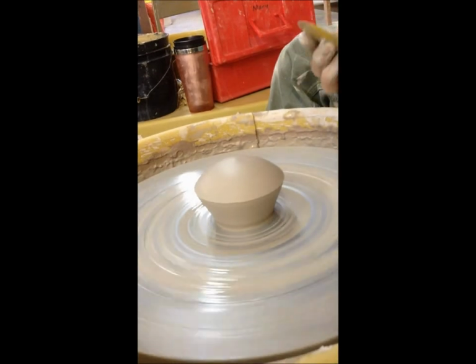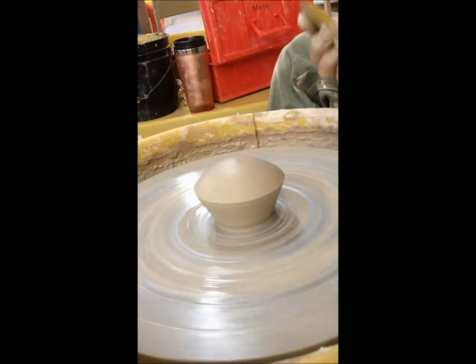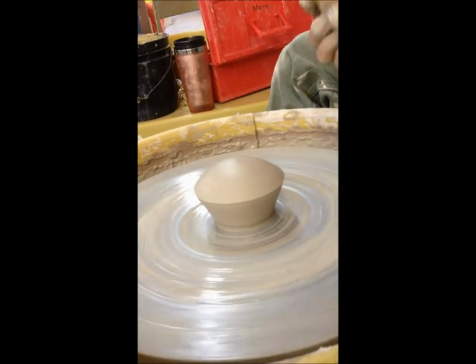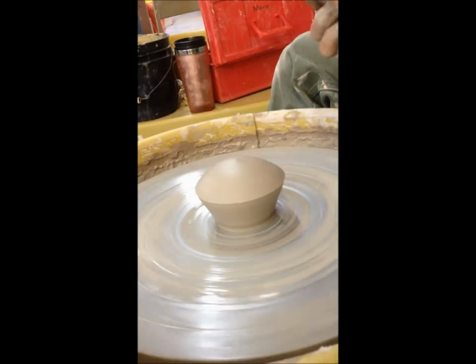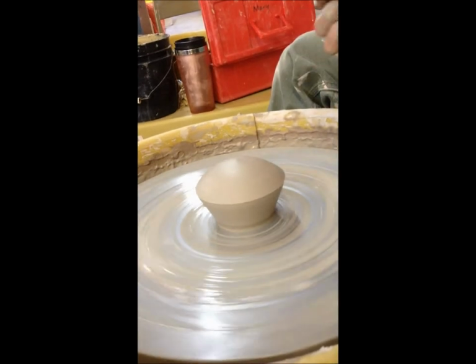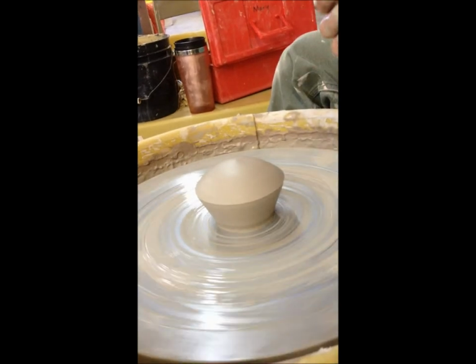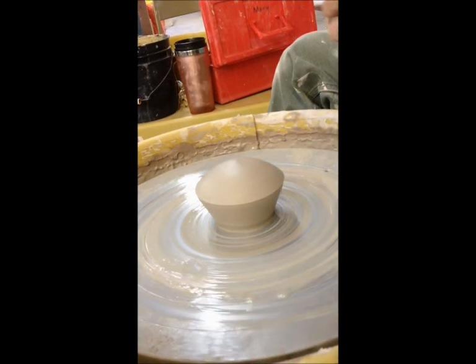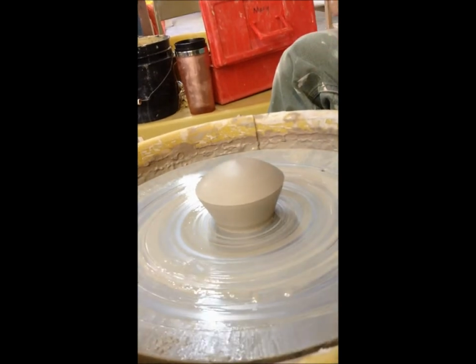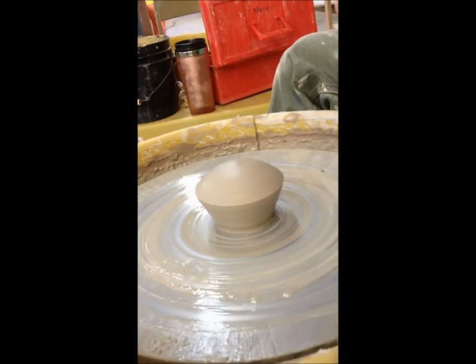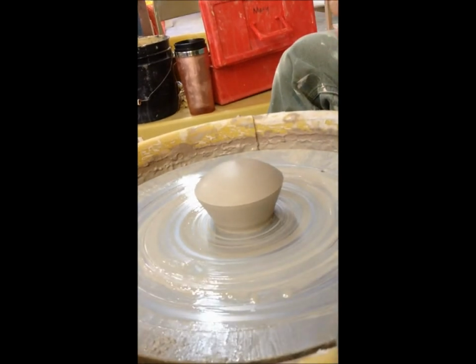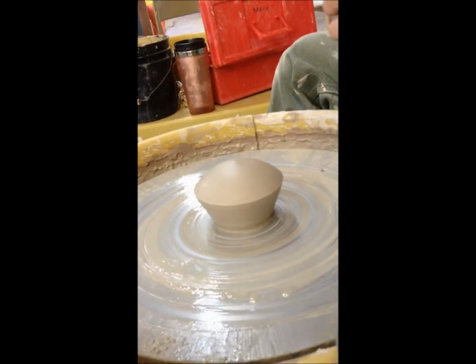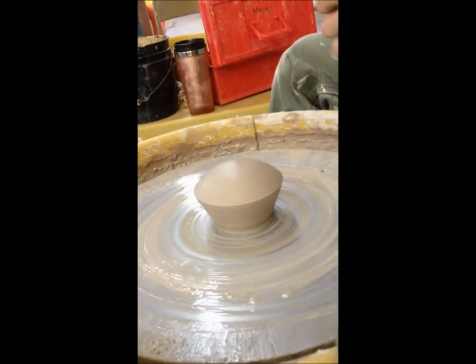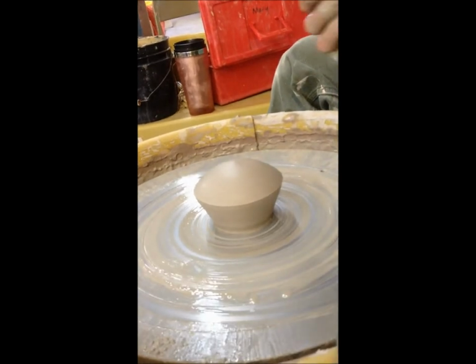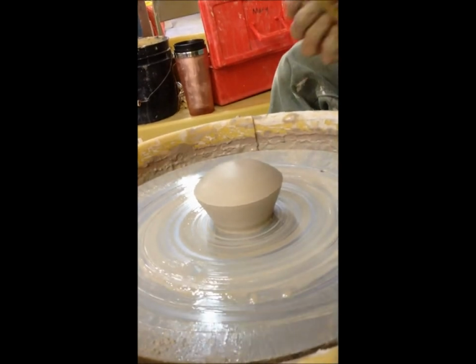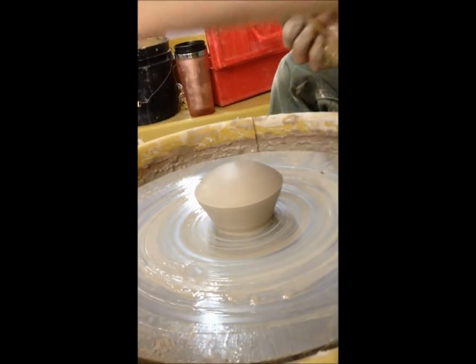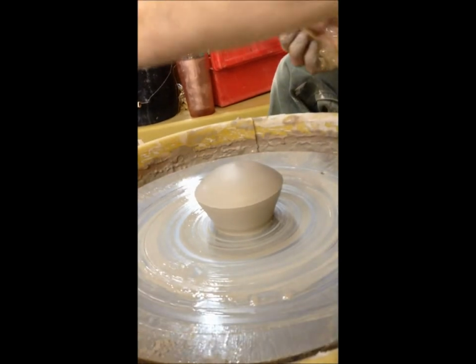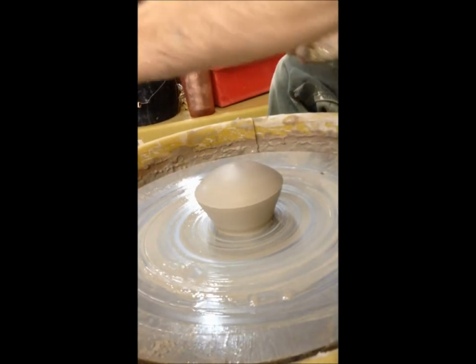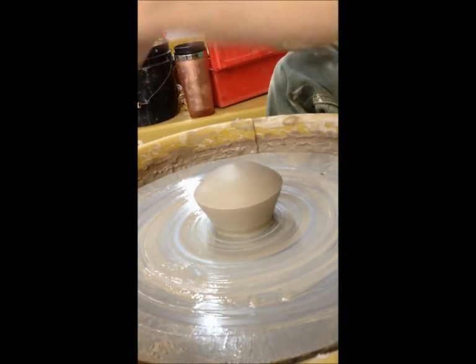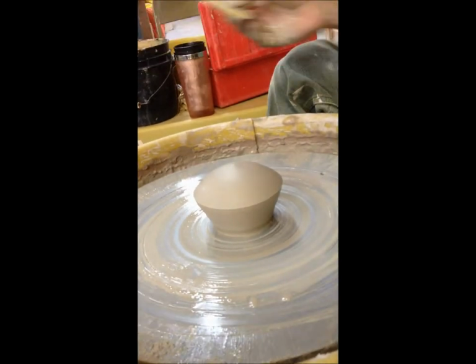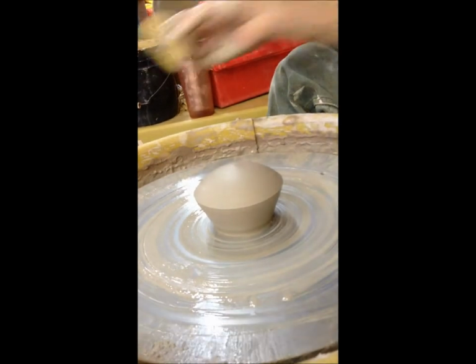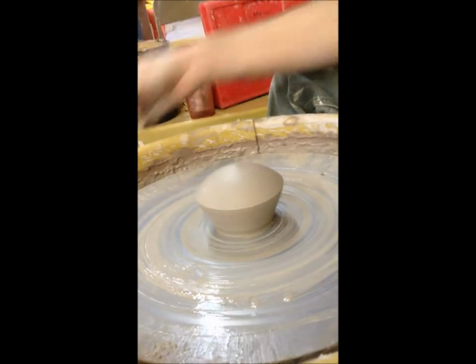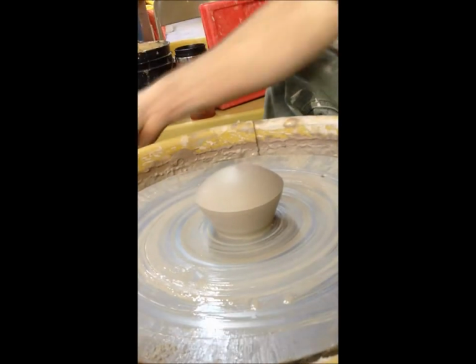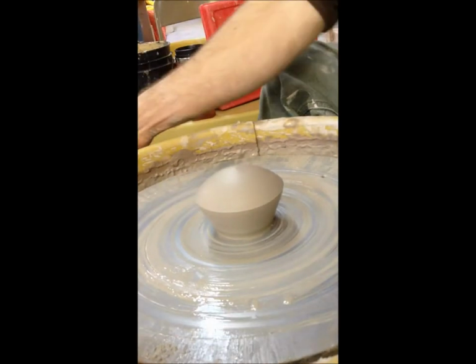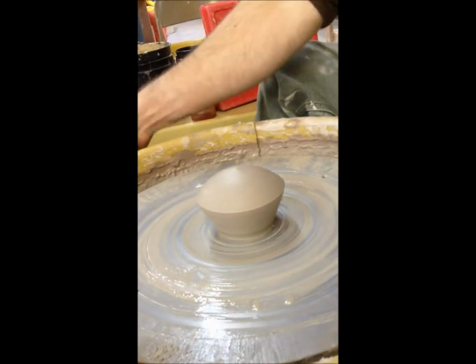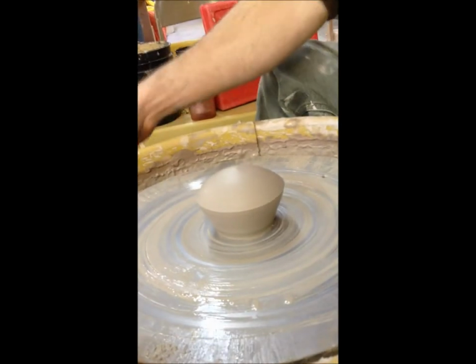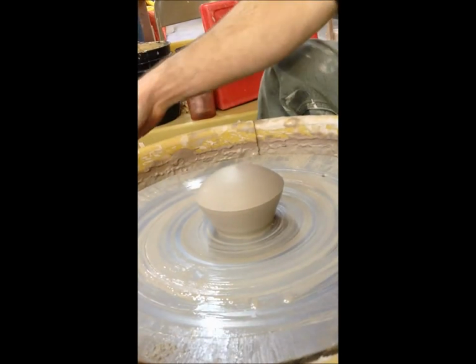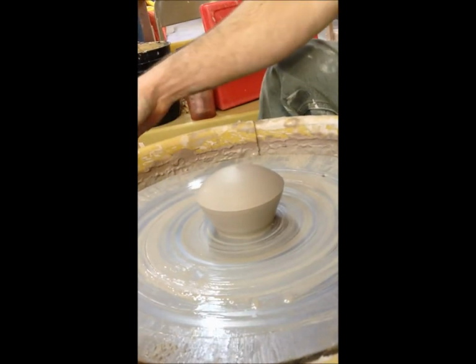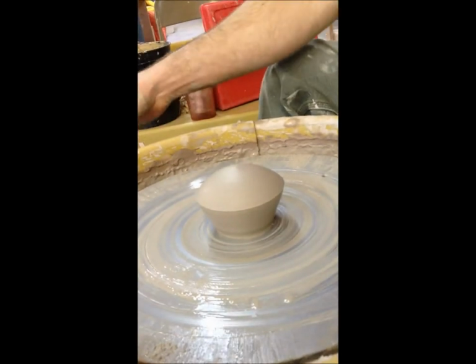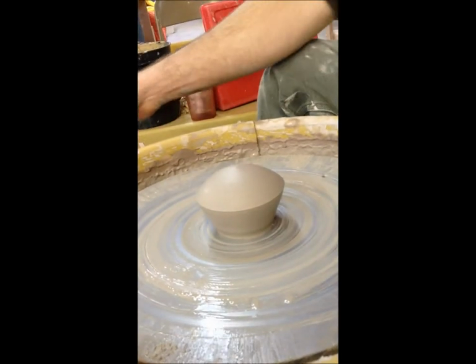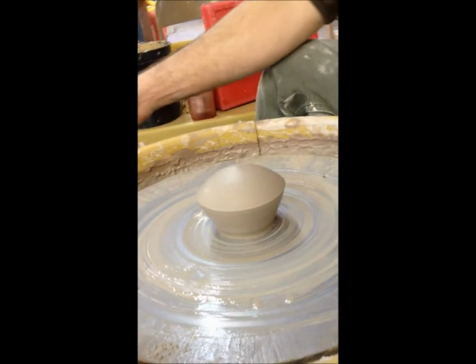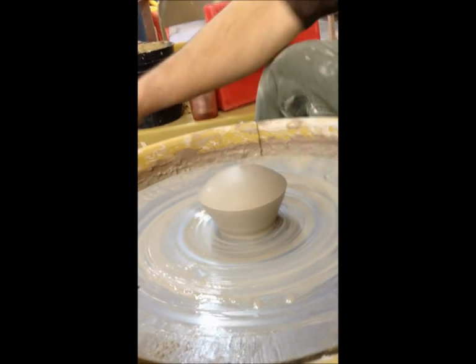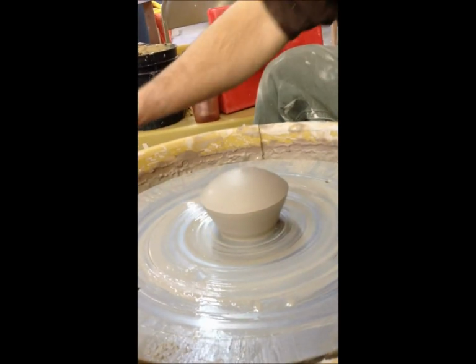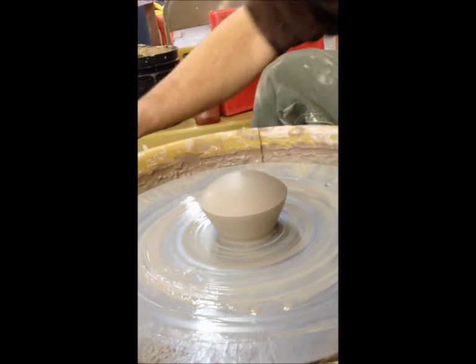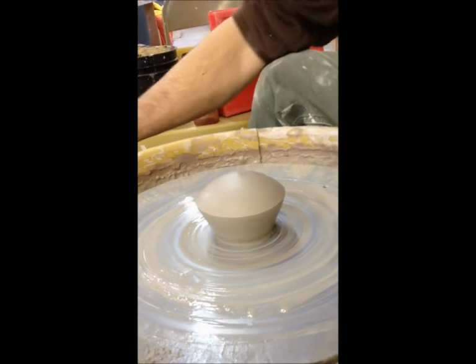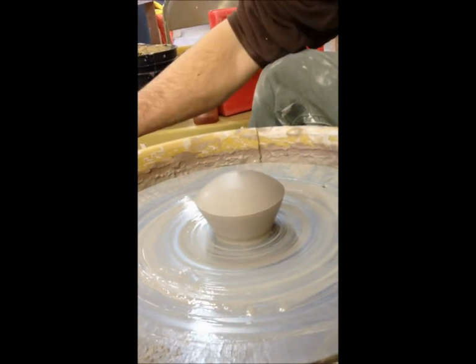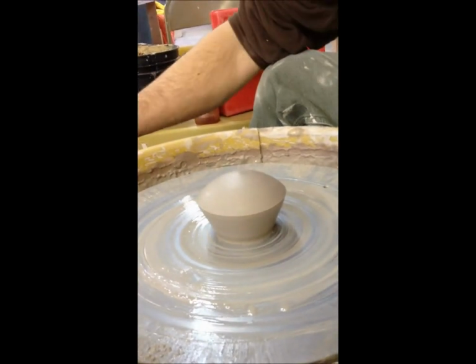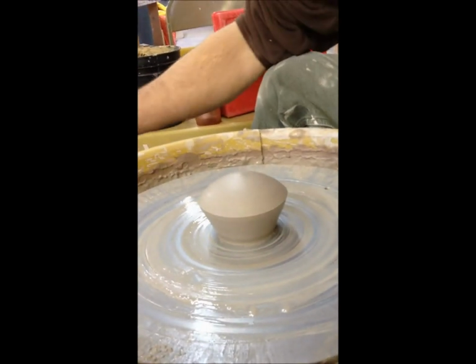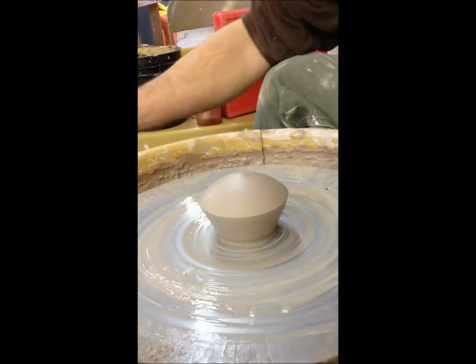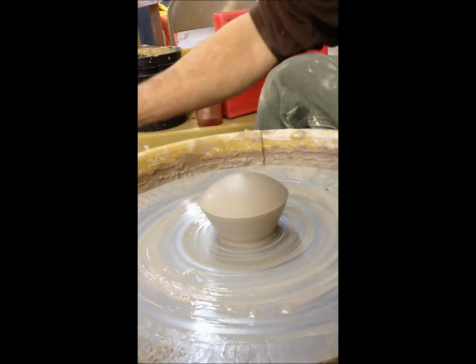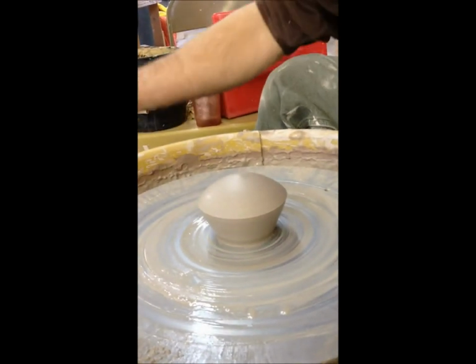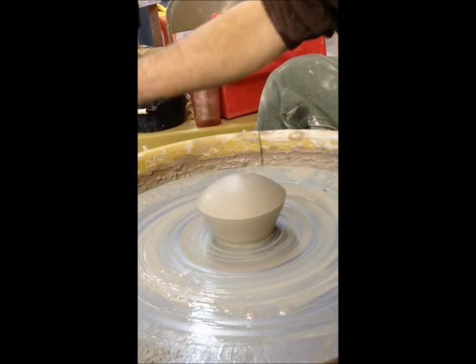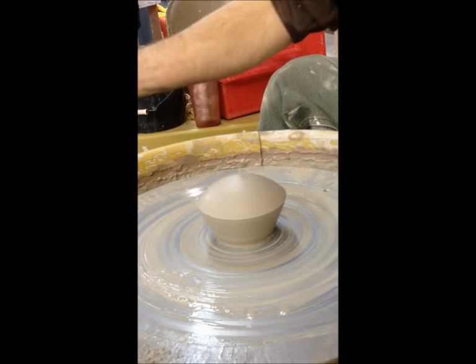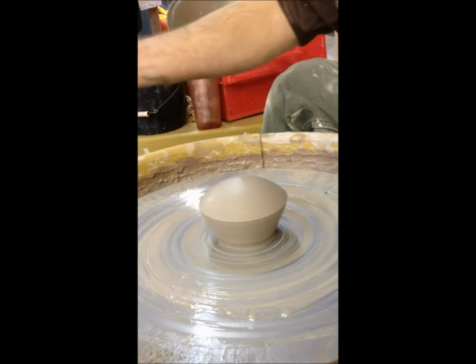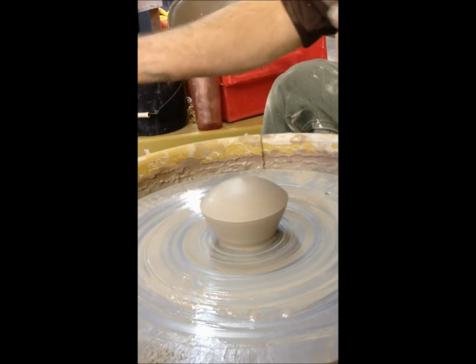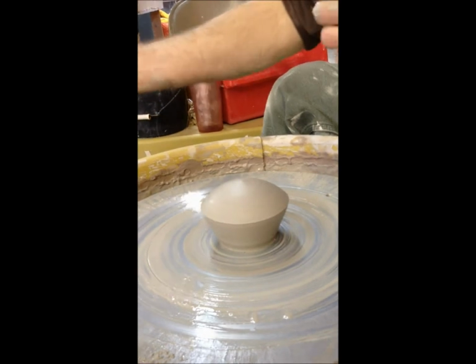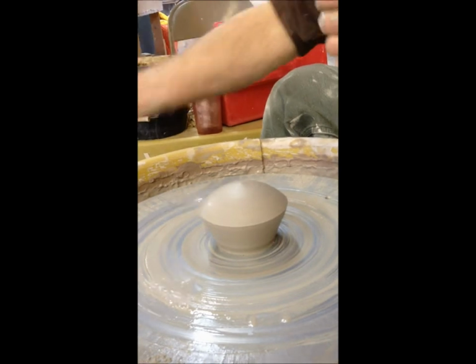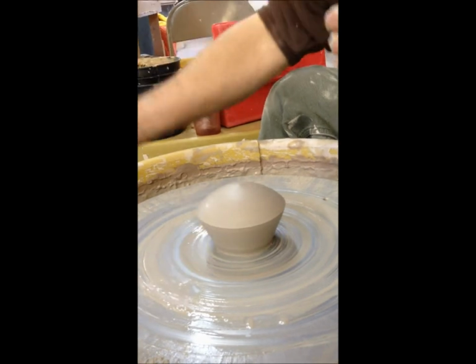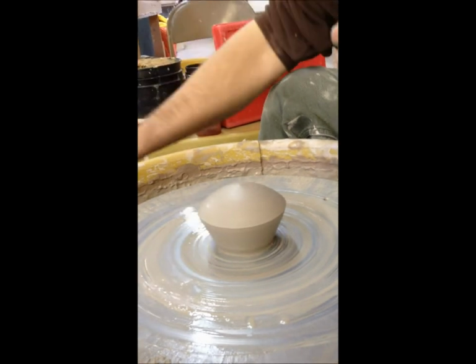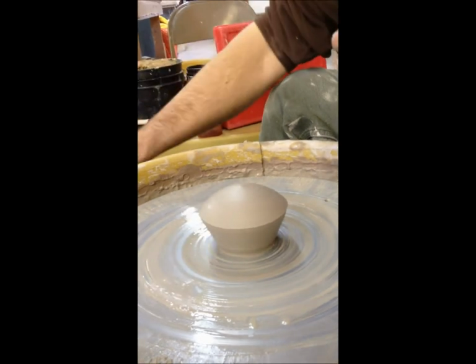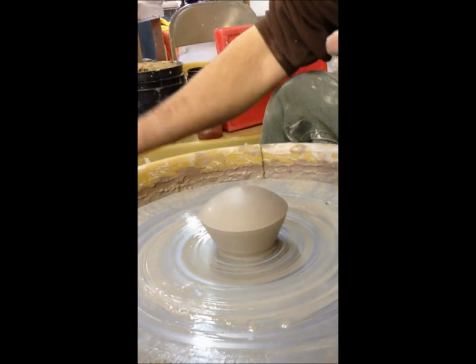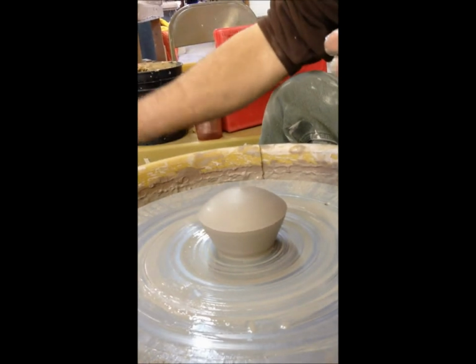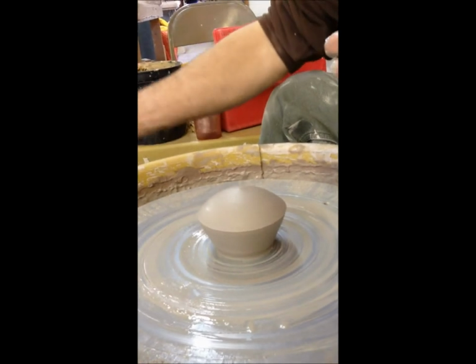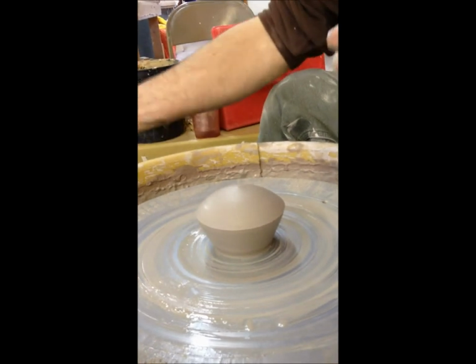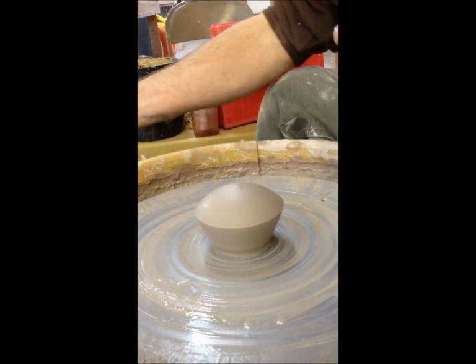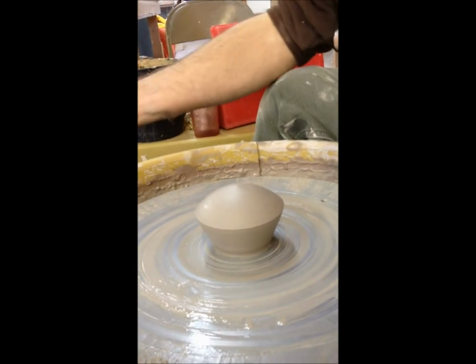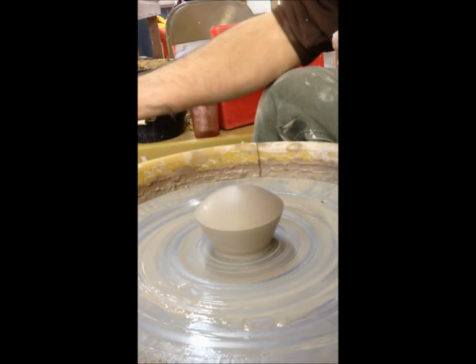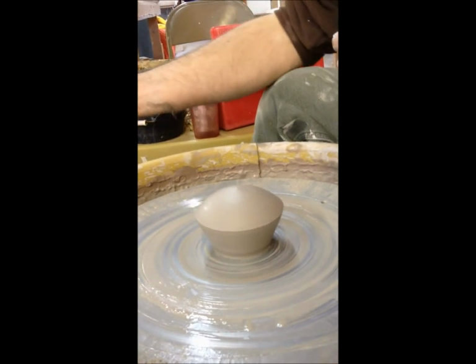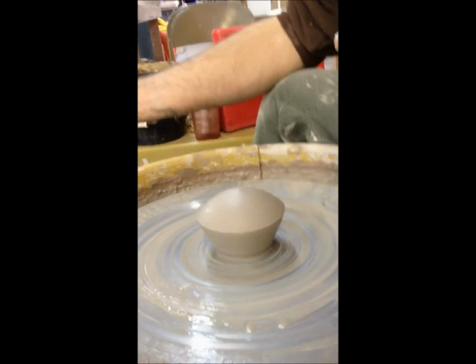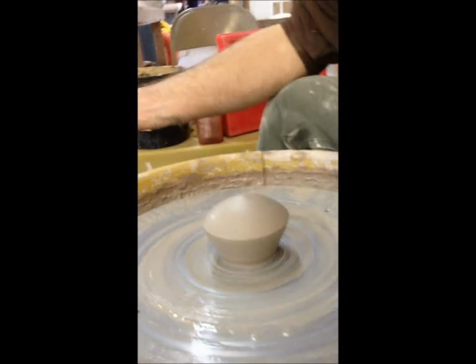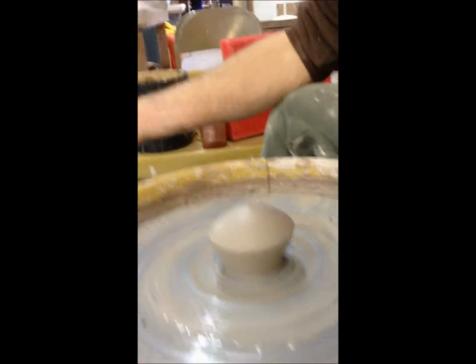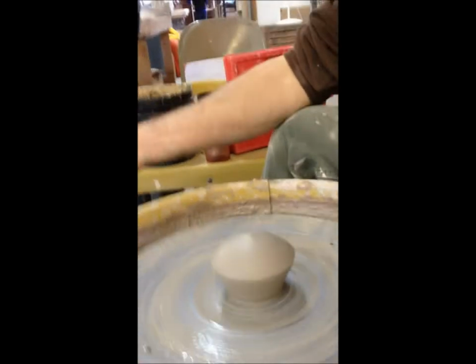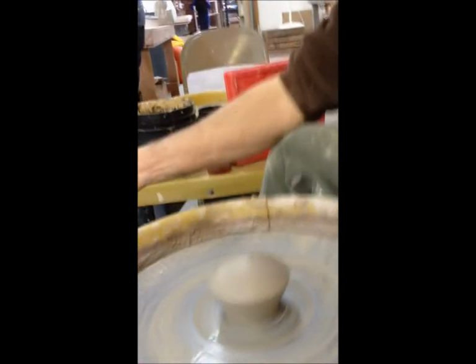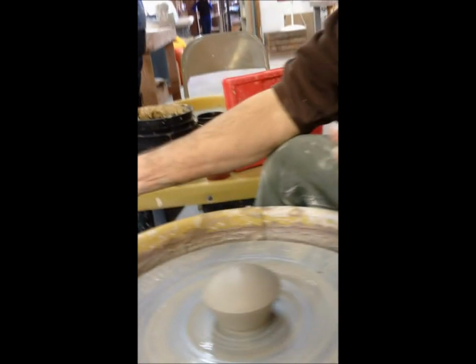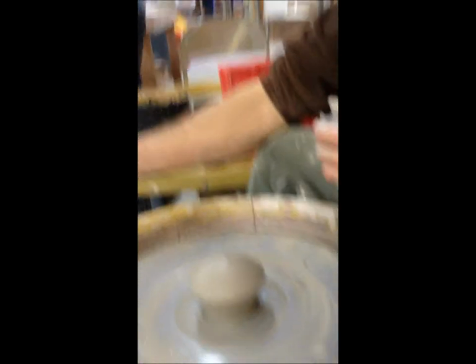This is serious. You want to do the cutting and put it in the same video? Sure, well we can stop it and start it. It's fine.